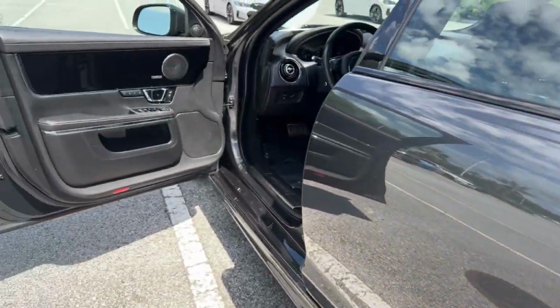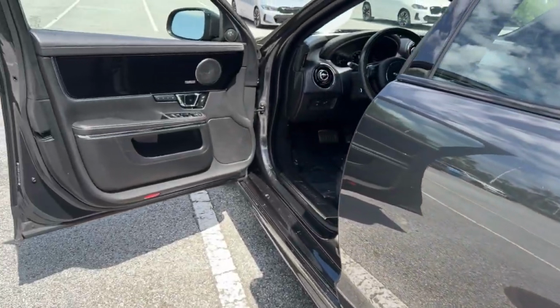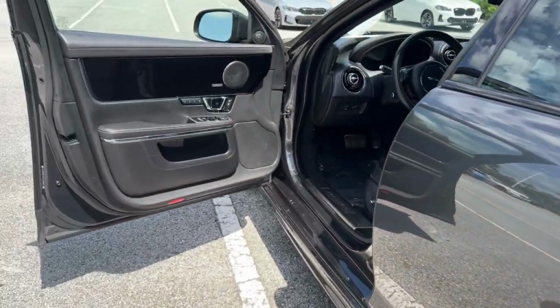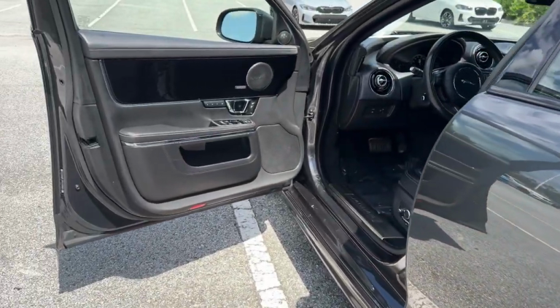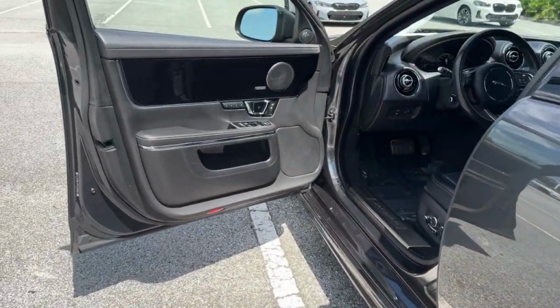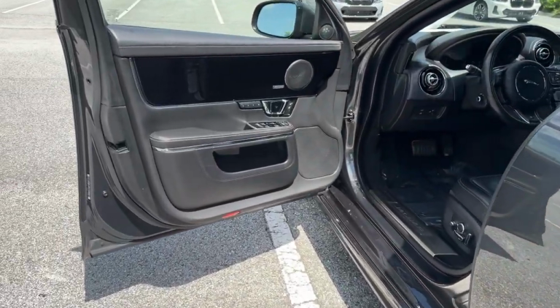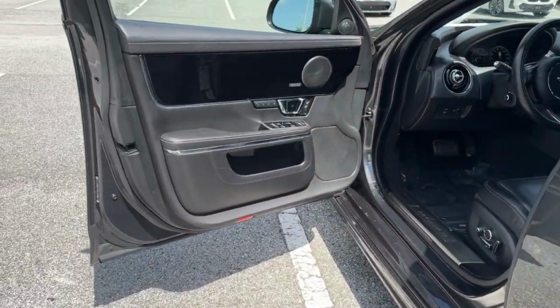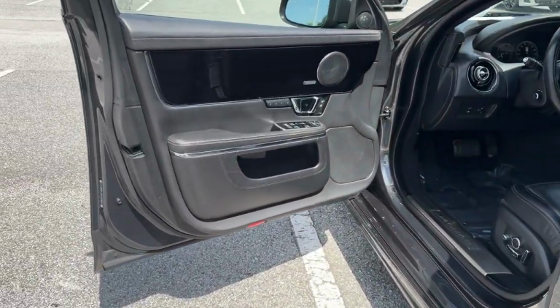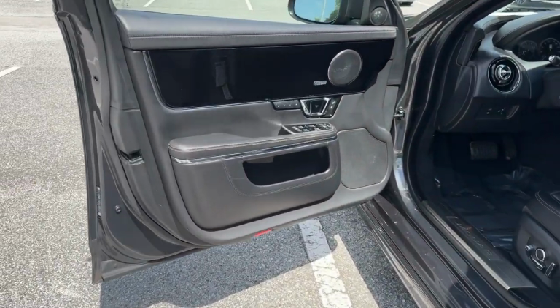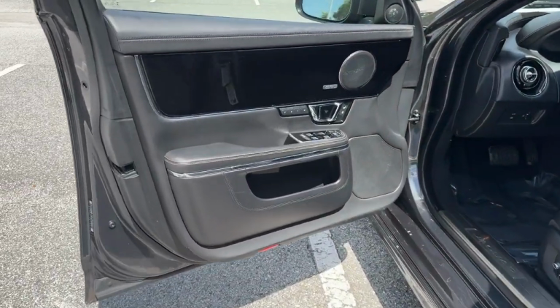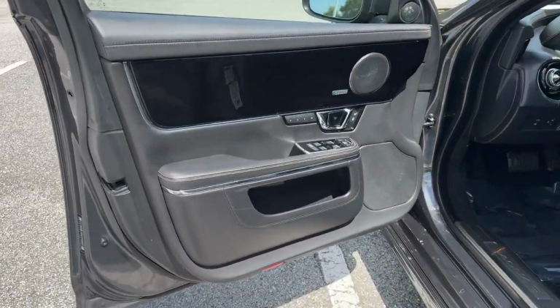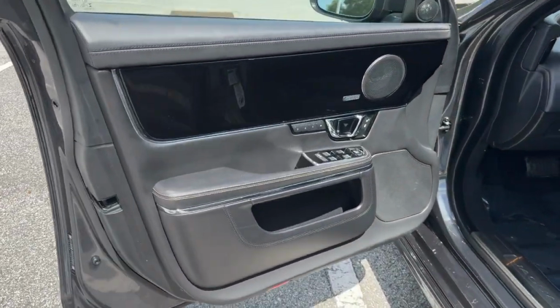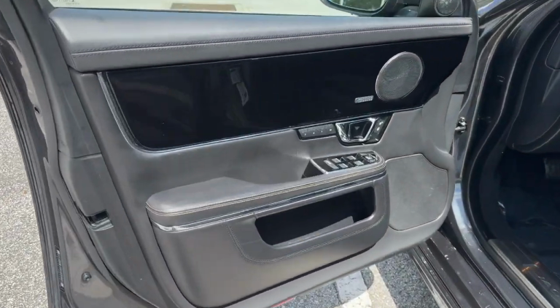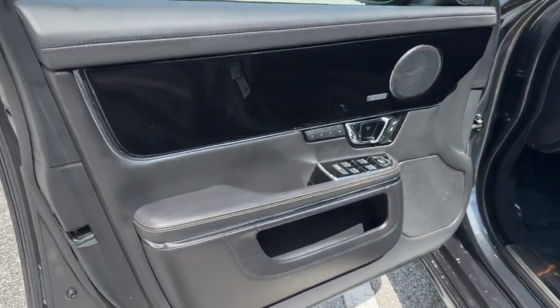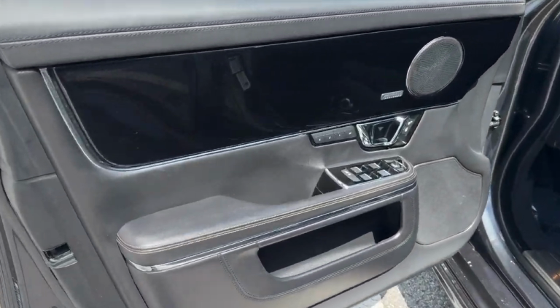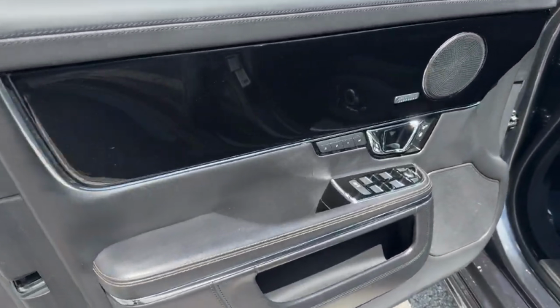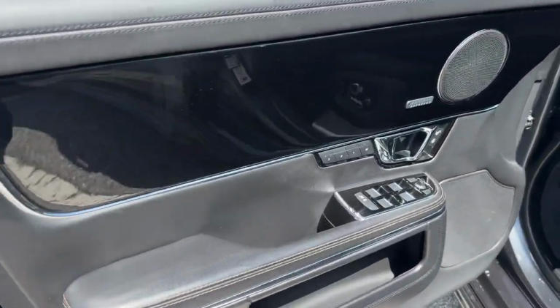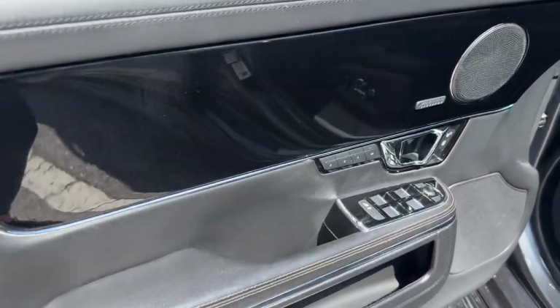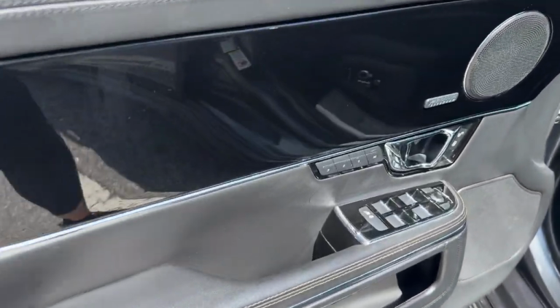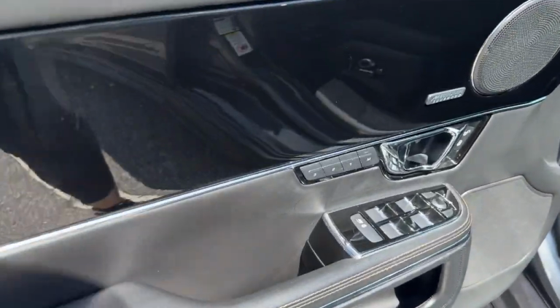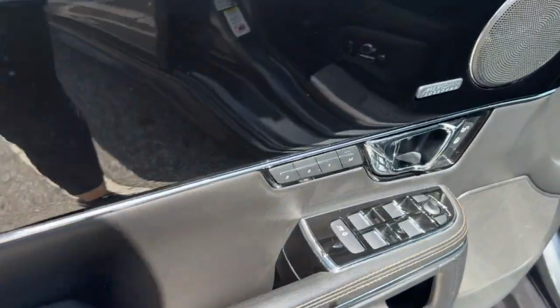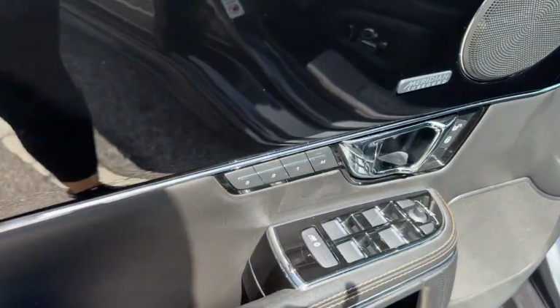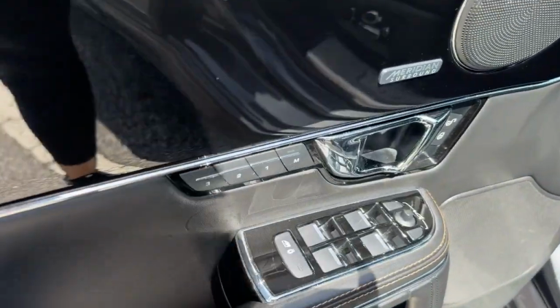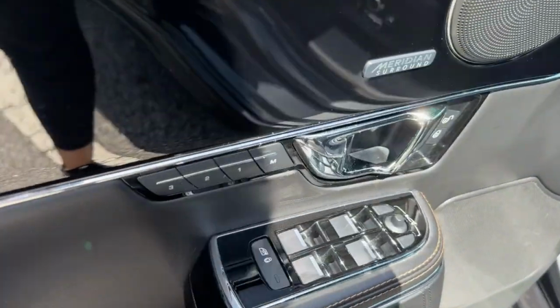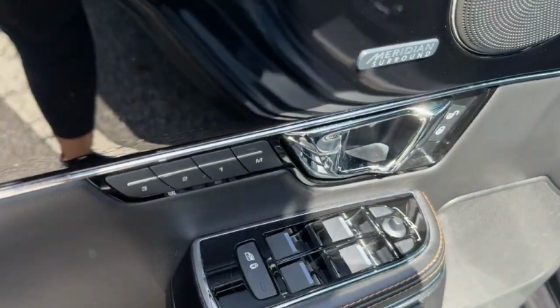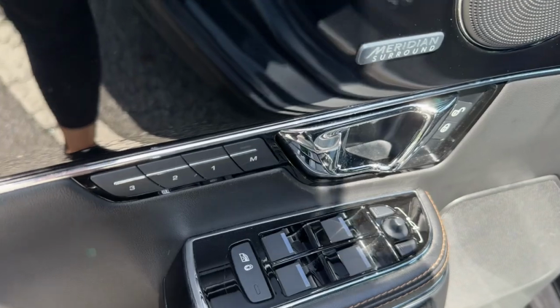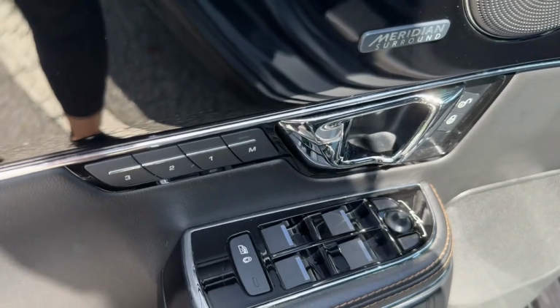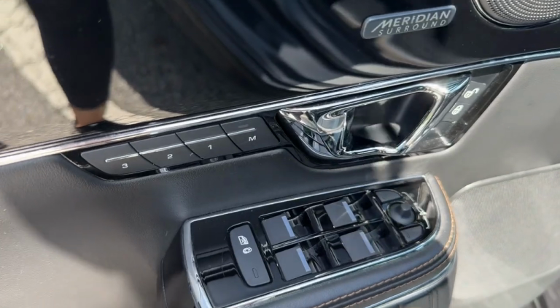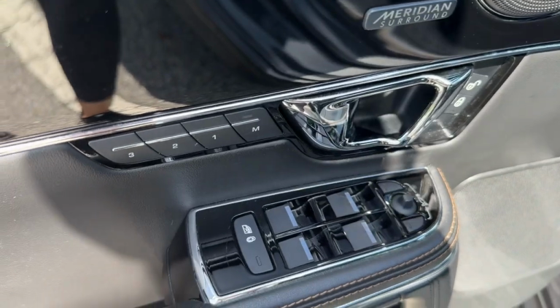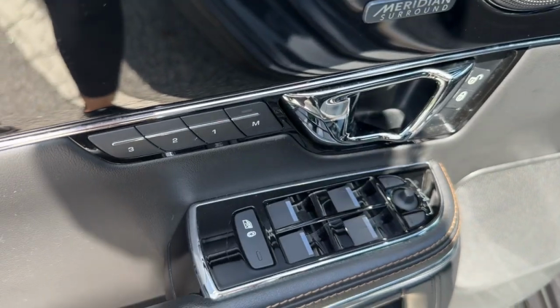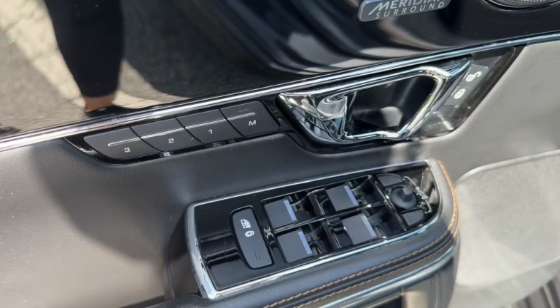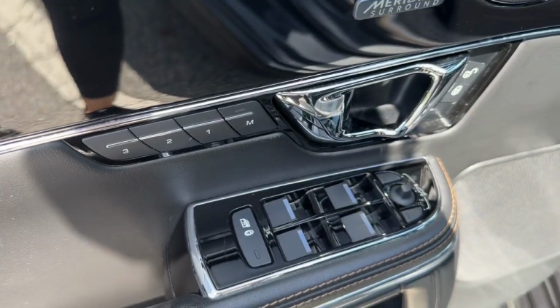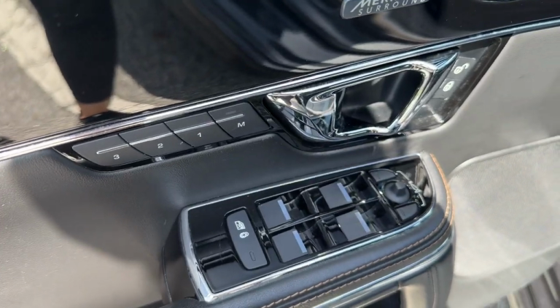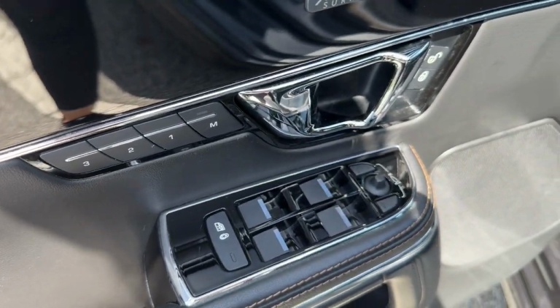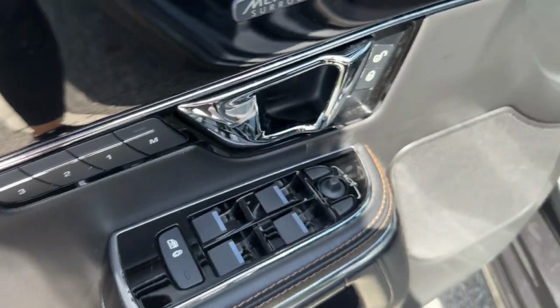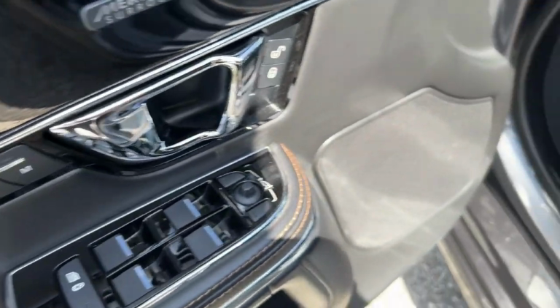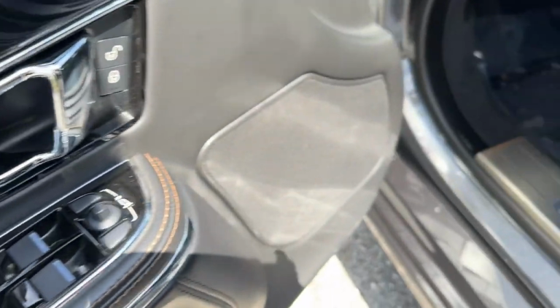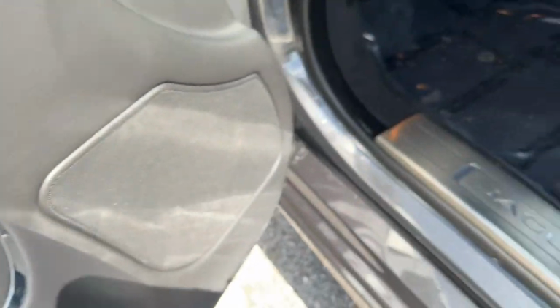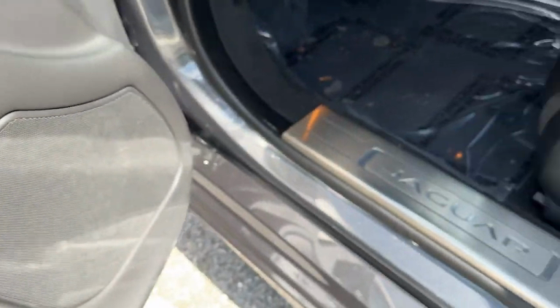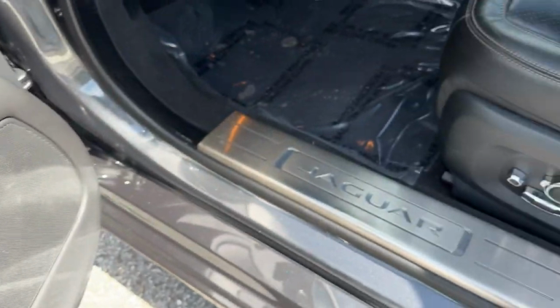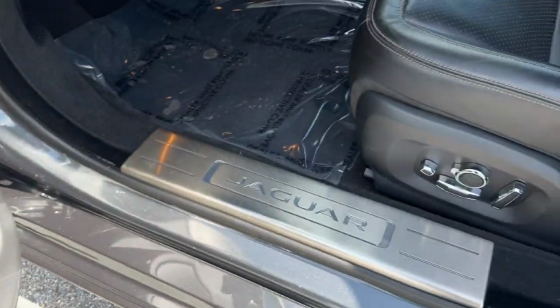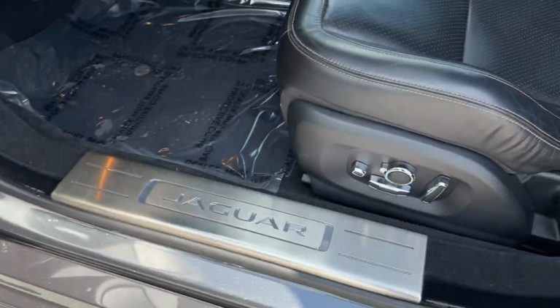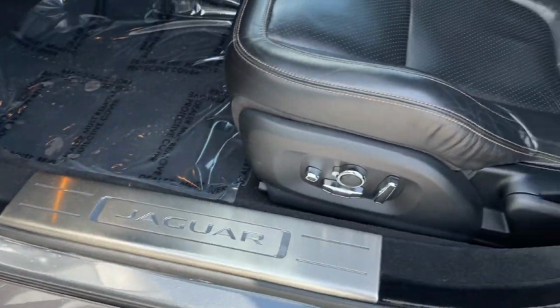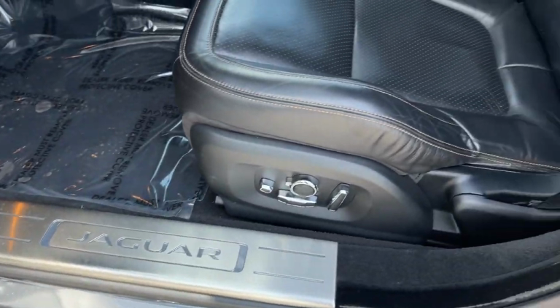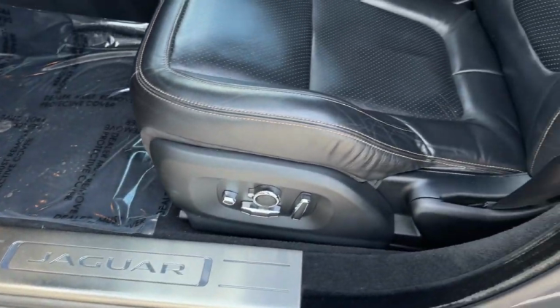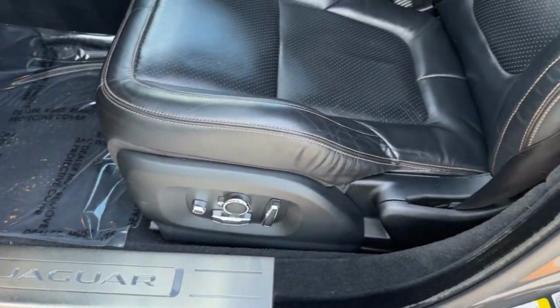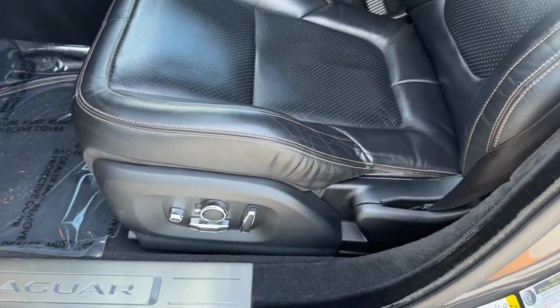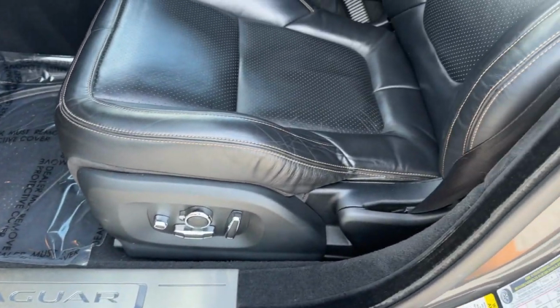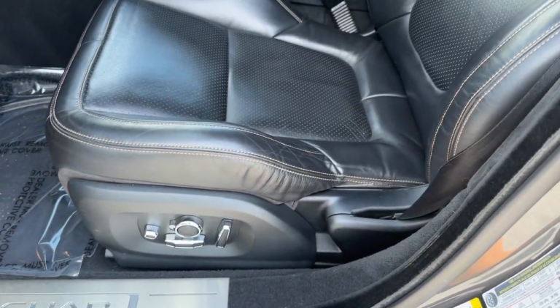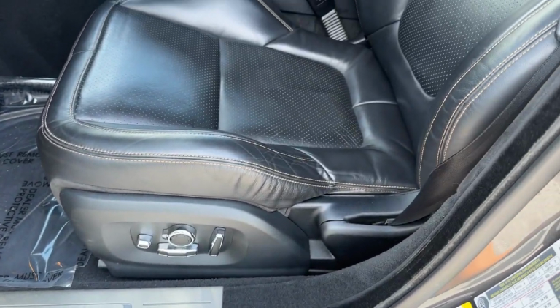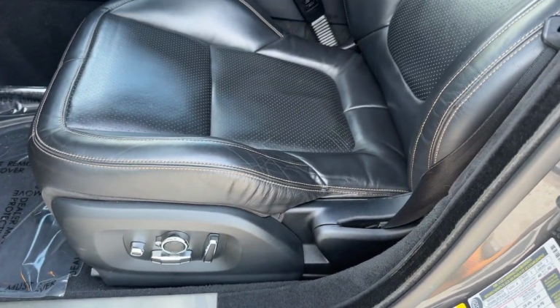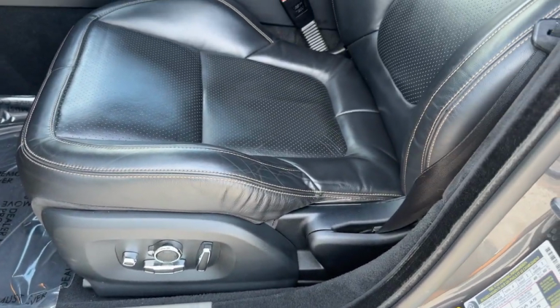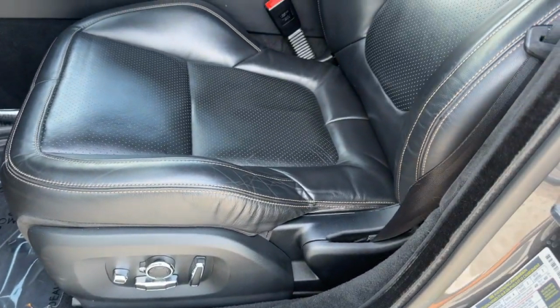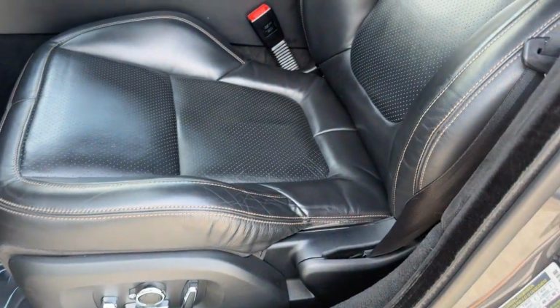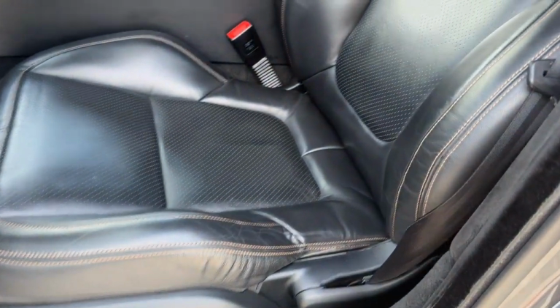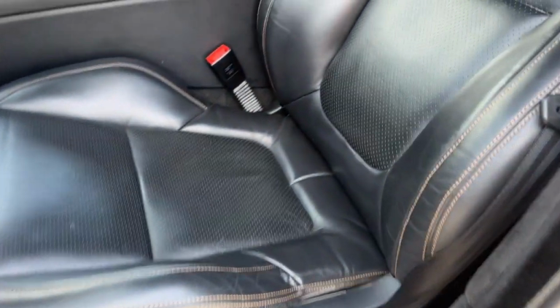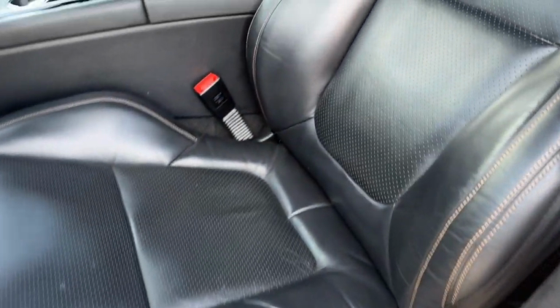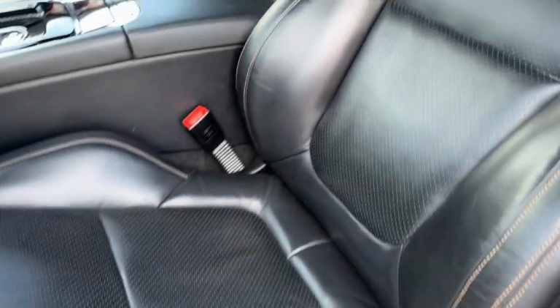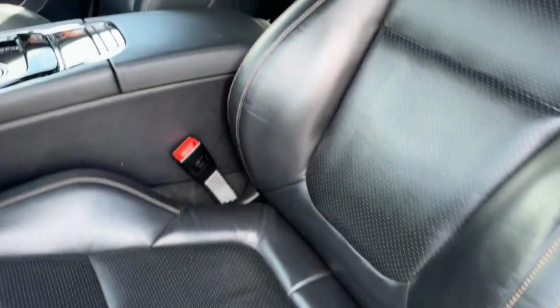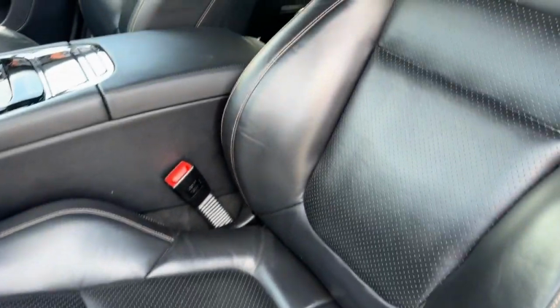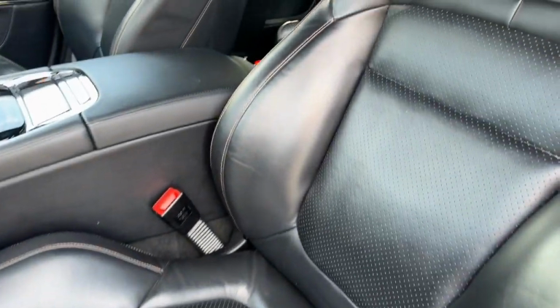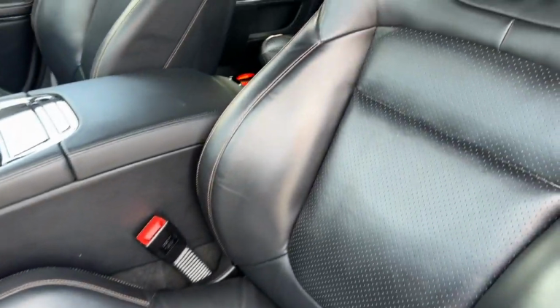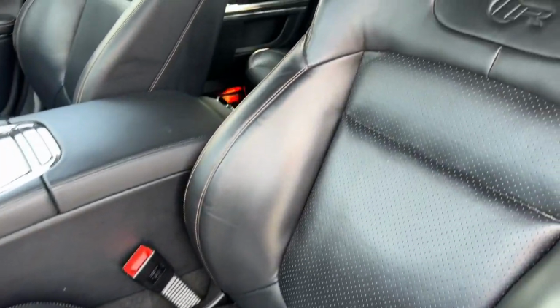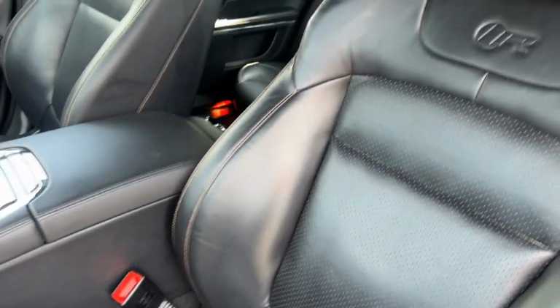Drive boldly, drive beautifully, drive the XJ. Come in for a road test. Our team will make it the best part of your day.